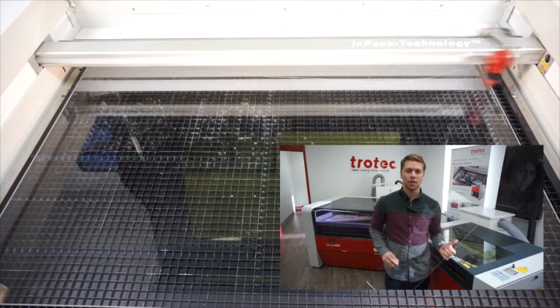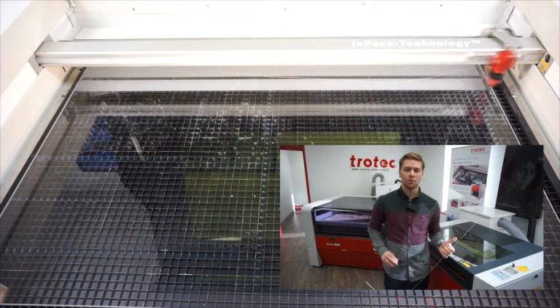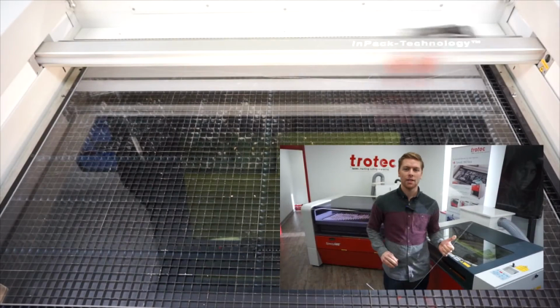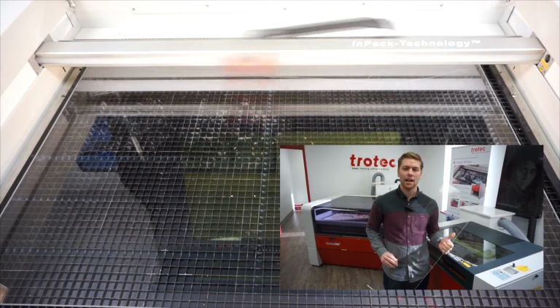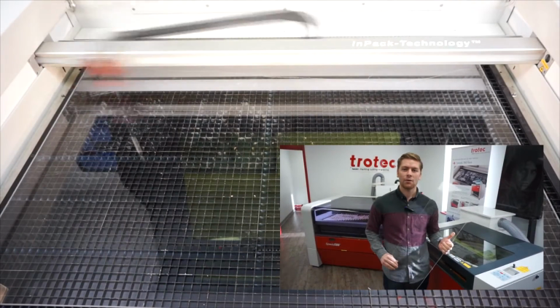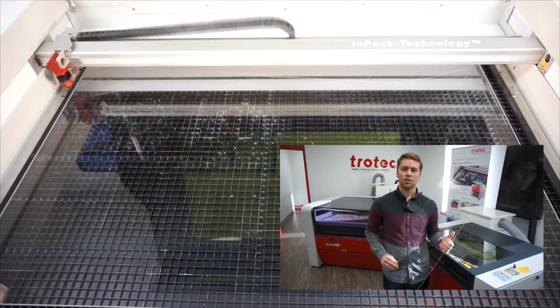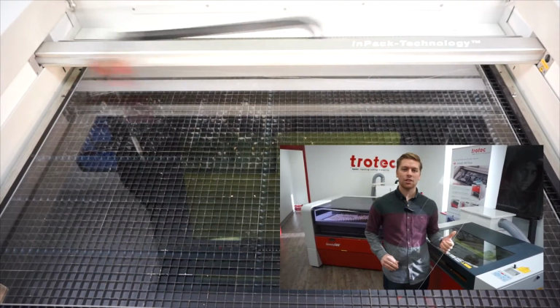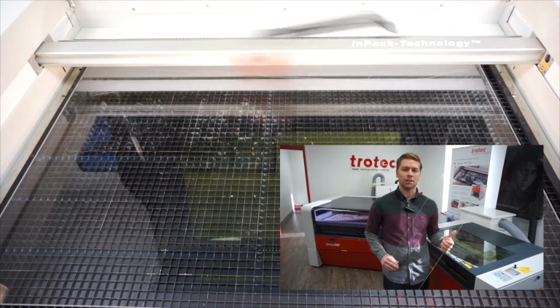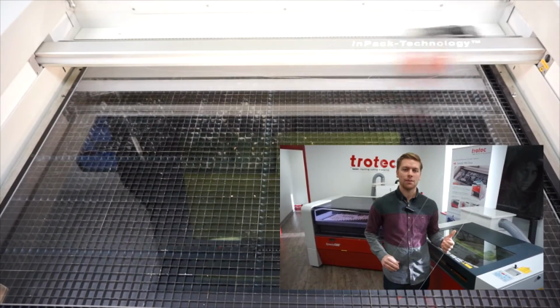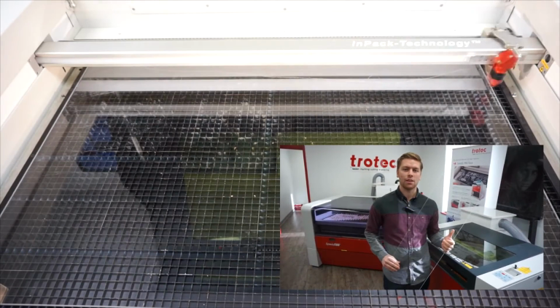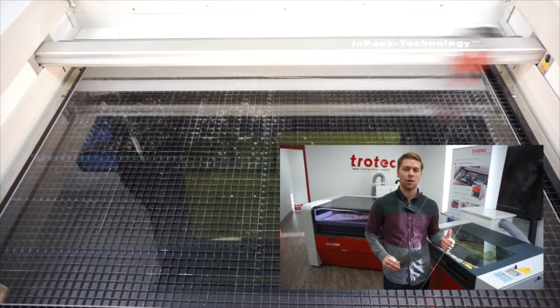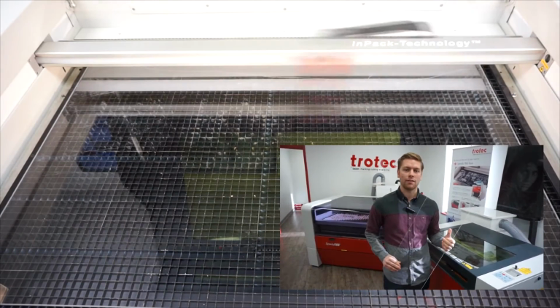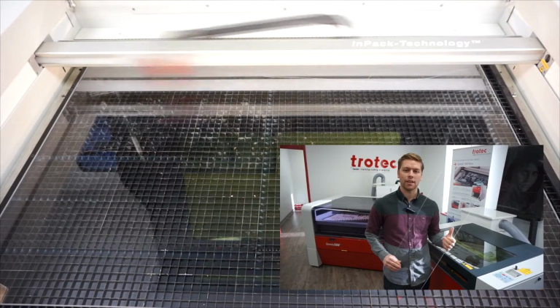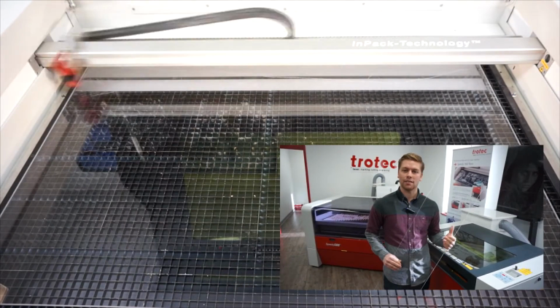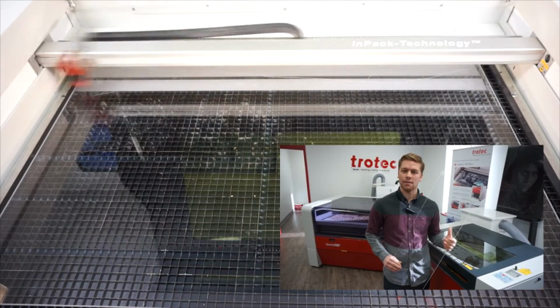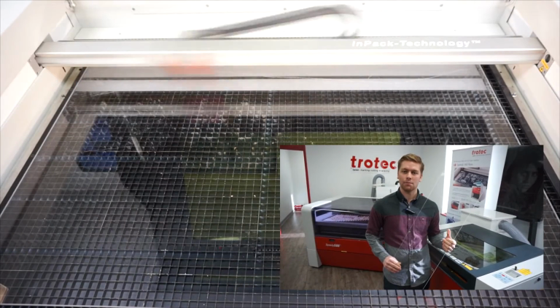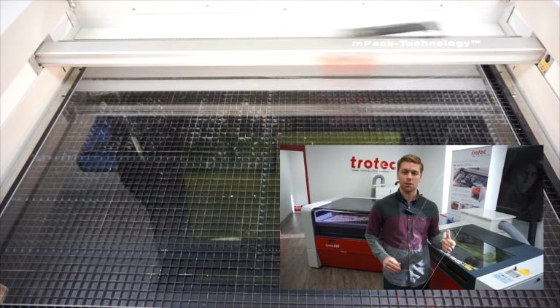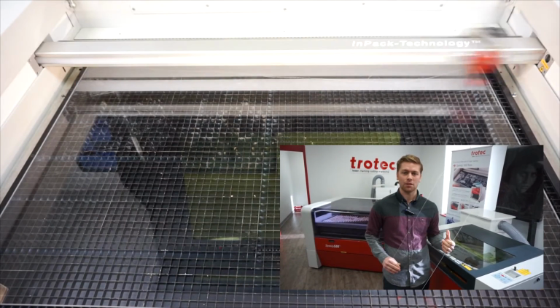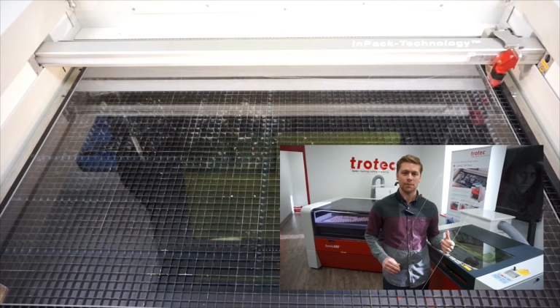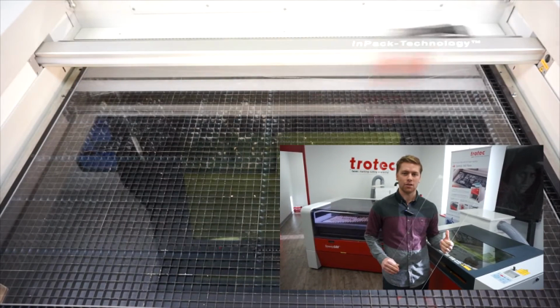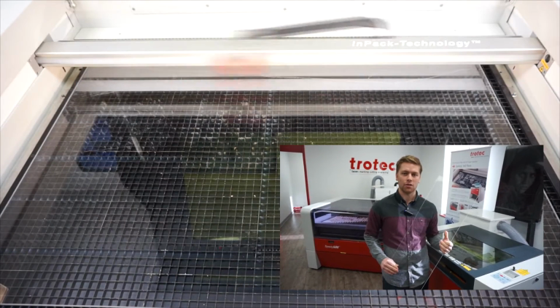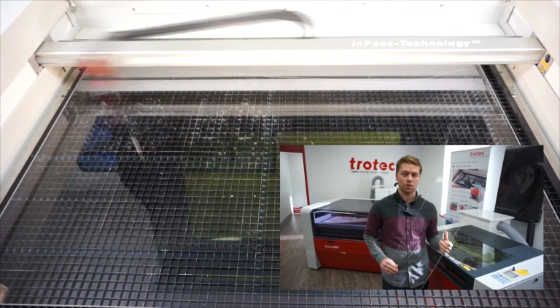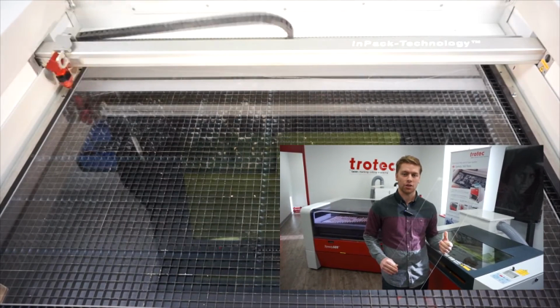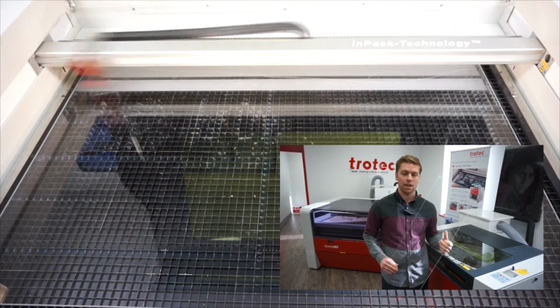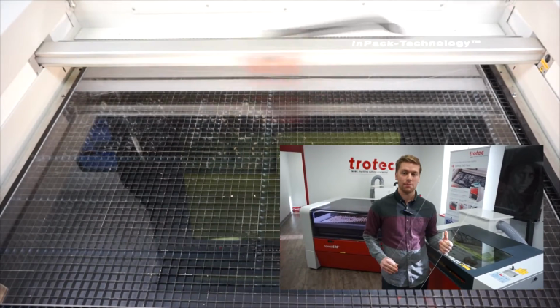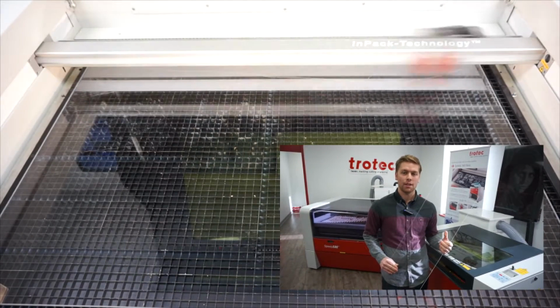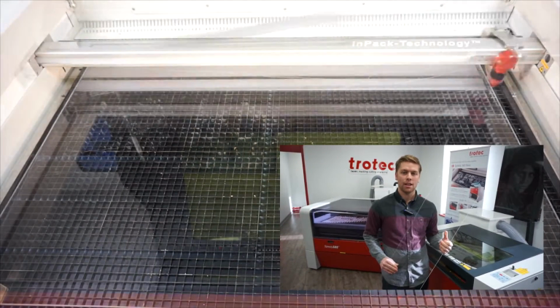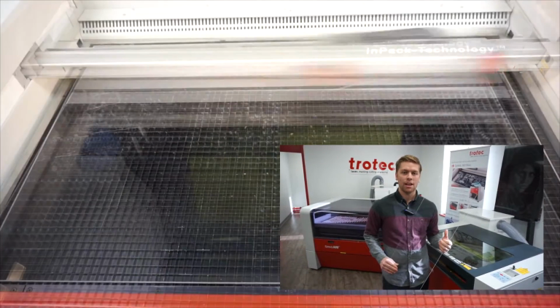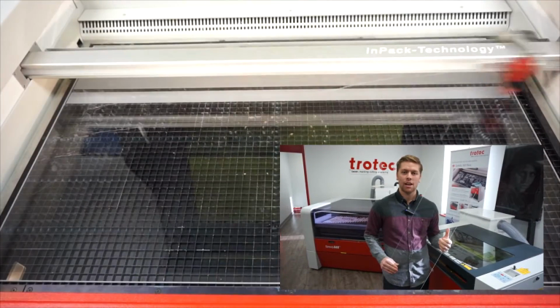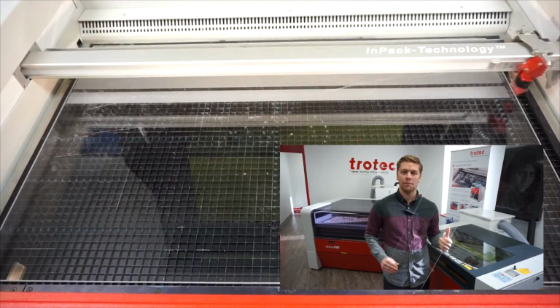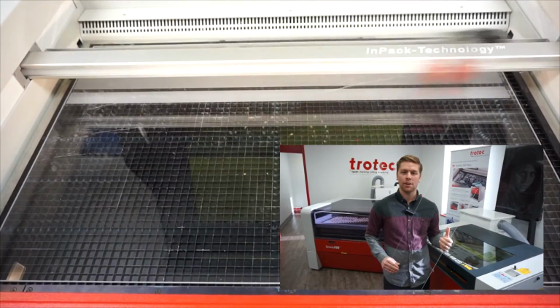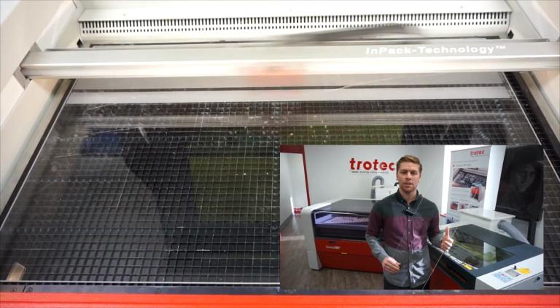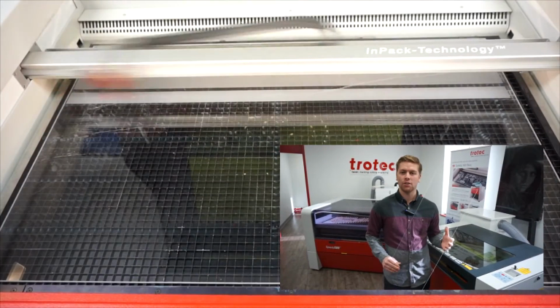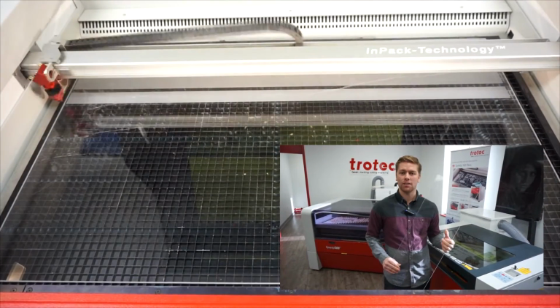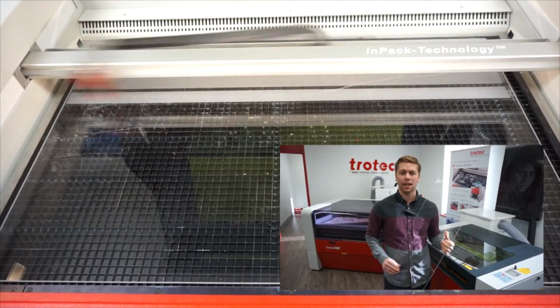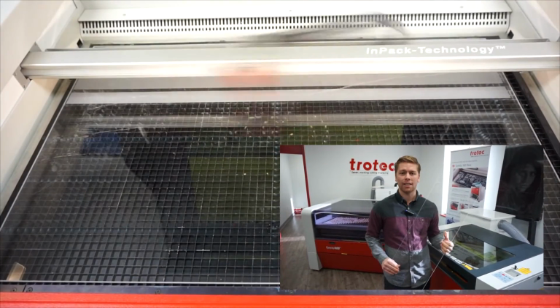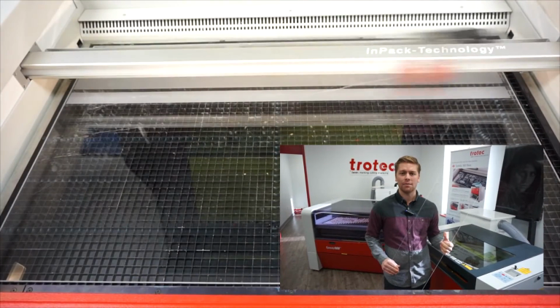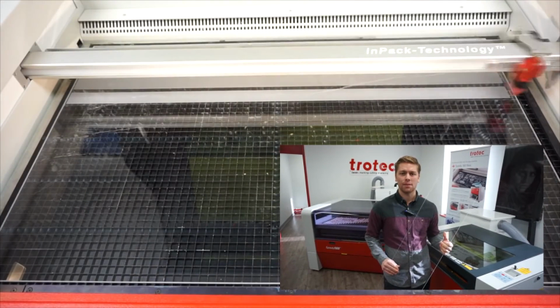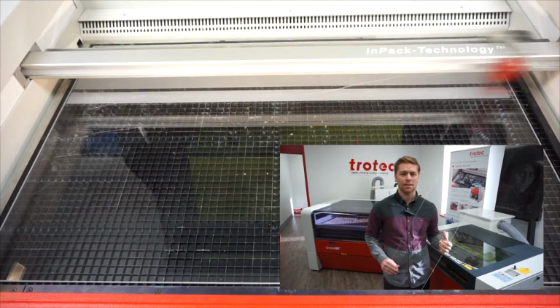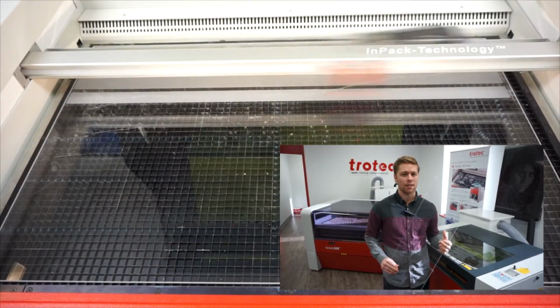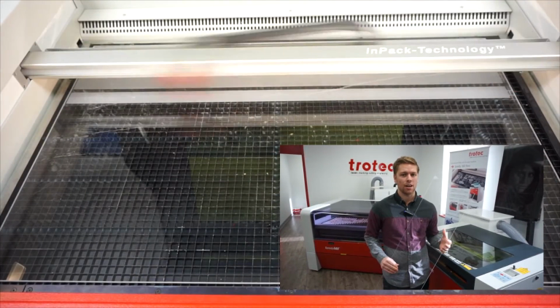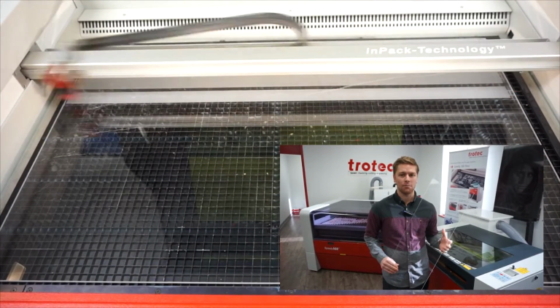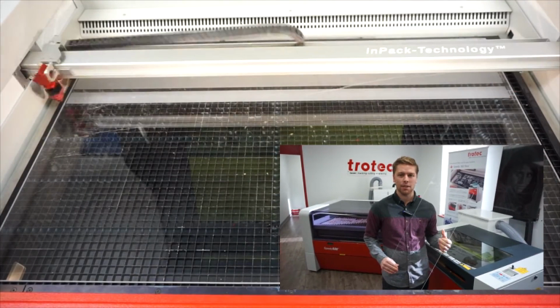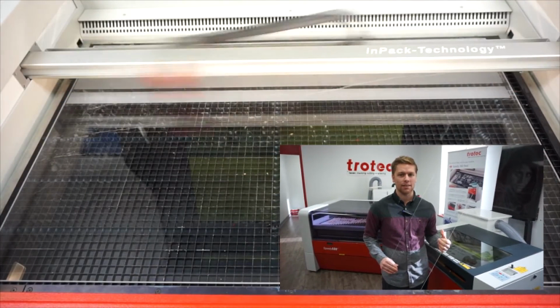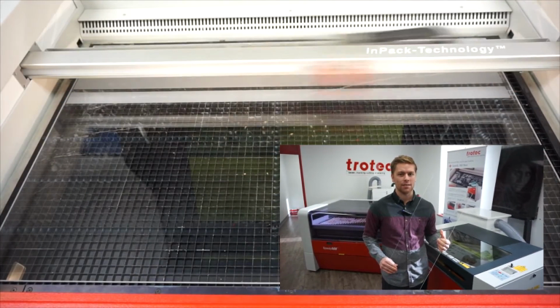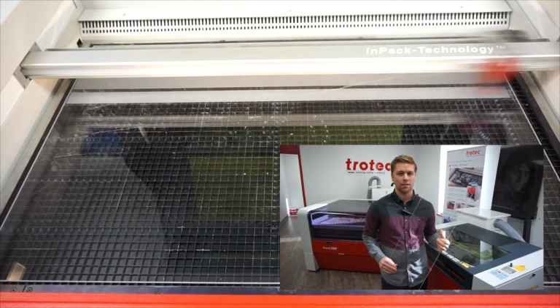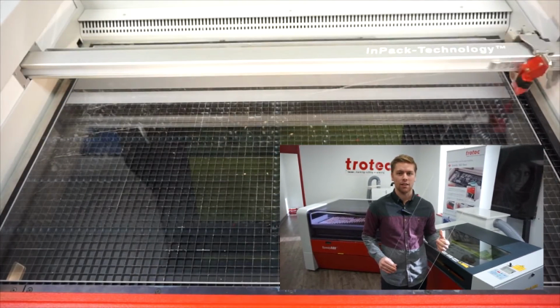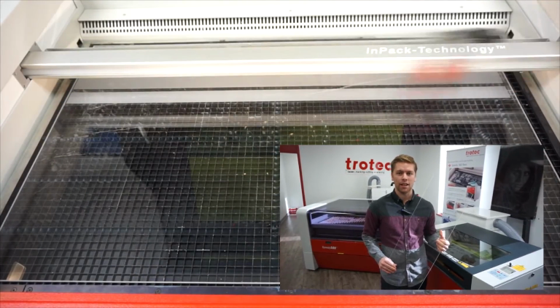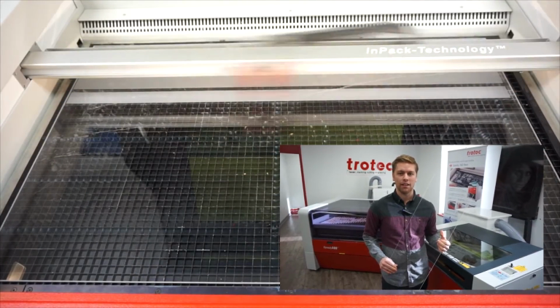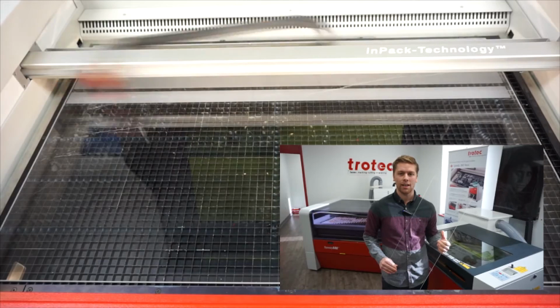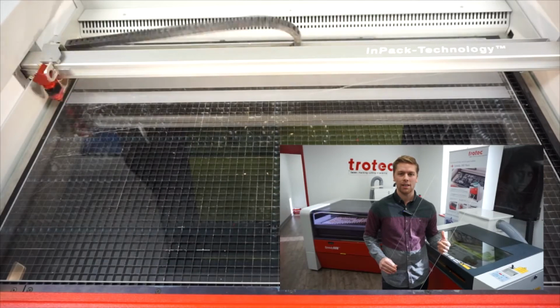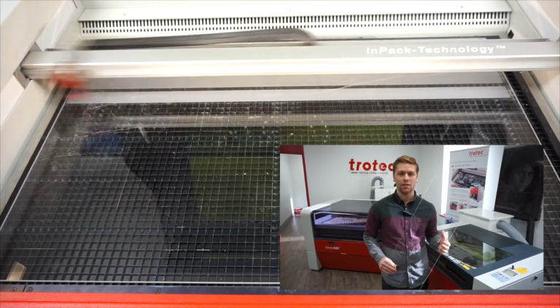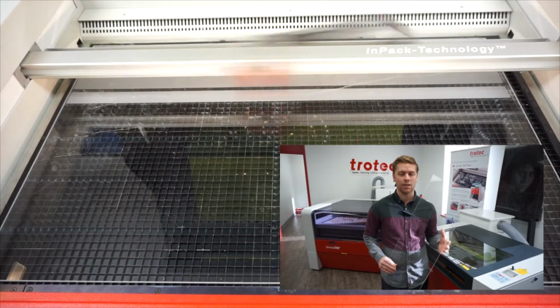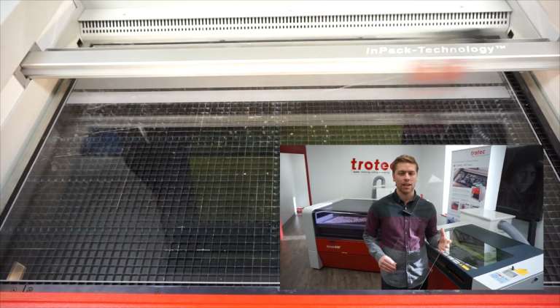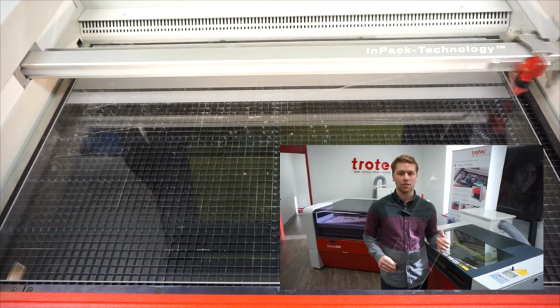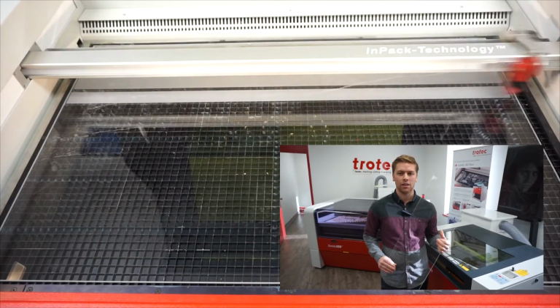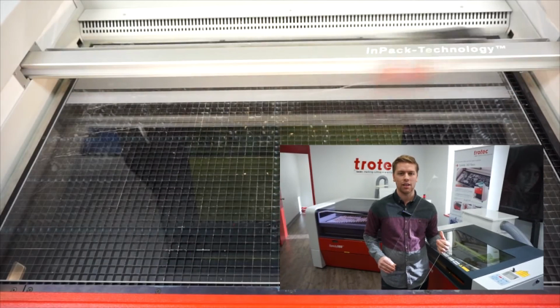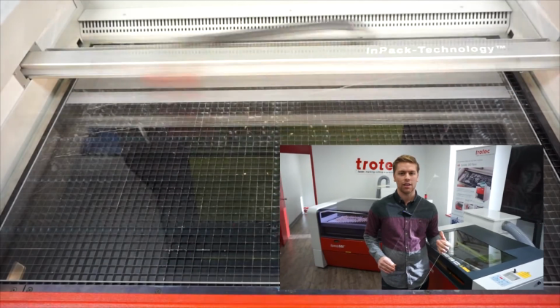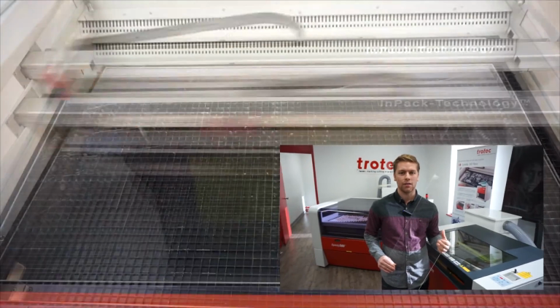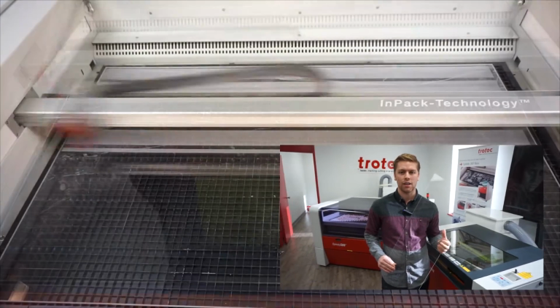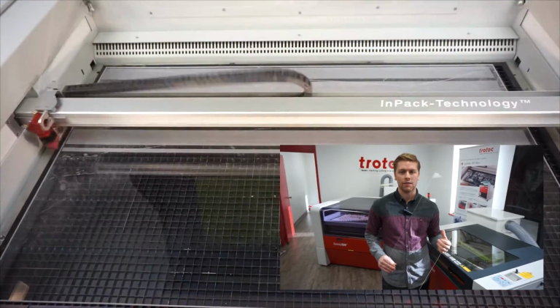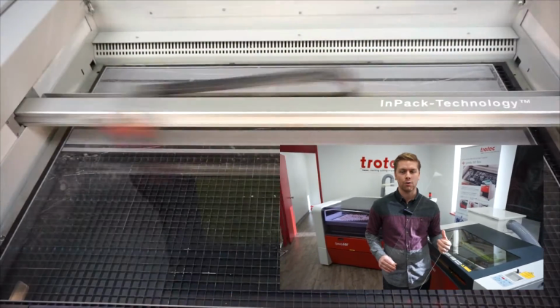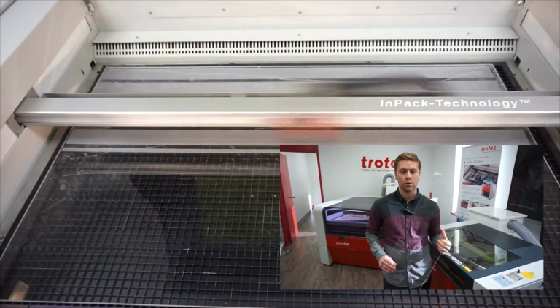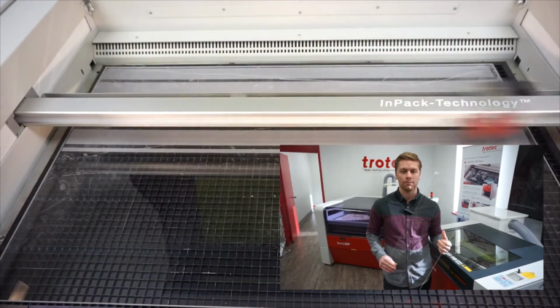Right now we're just going to be engraving a simple symmetrical shape, but your design can be as complex as you'd like and you can actually cut out any form.